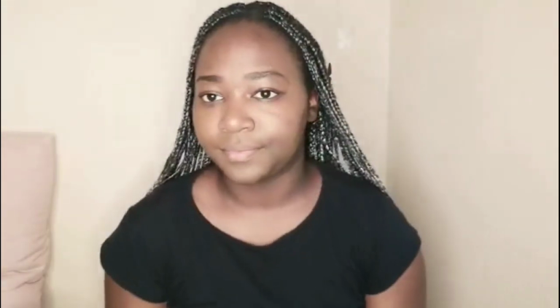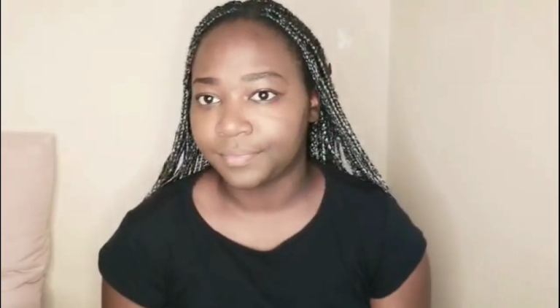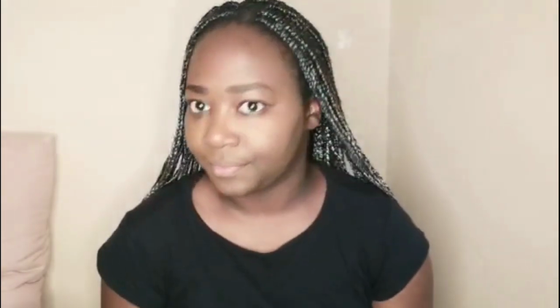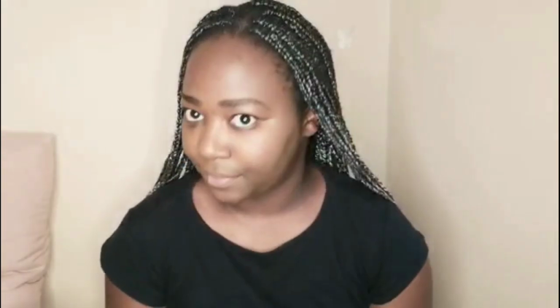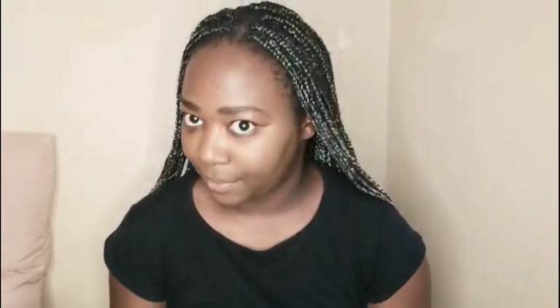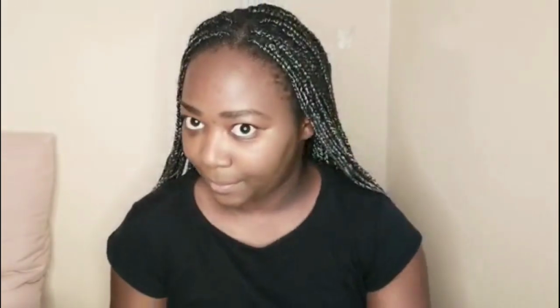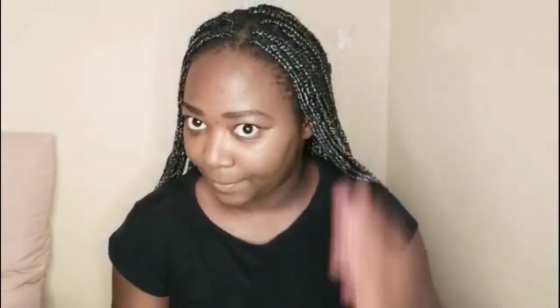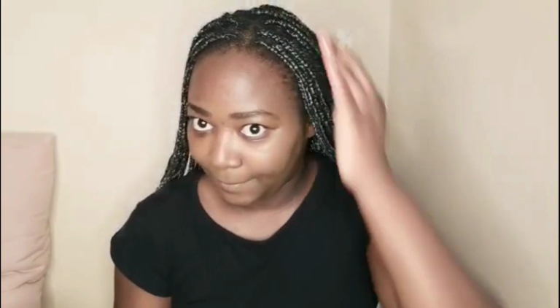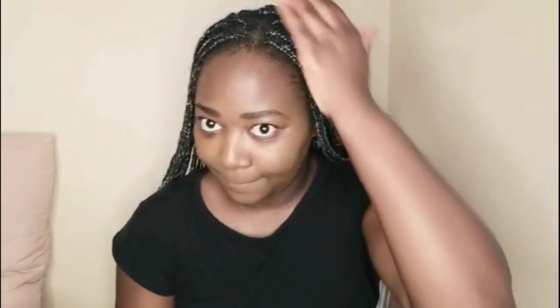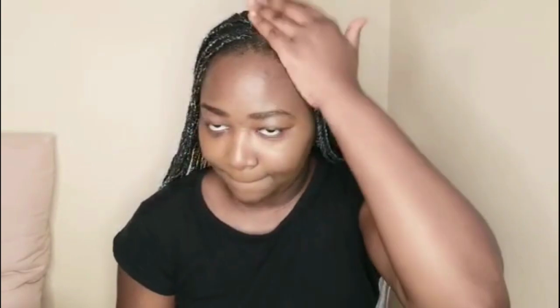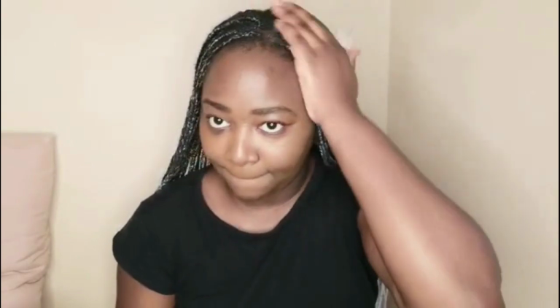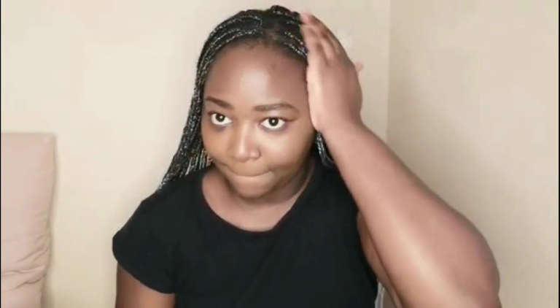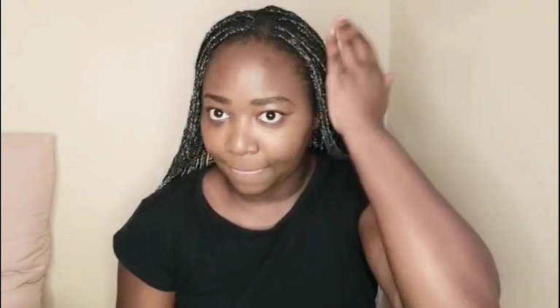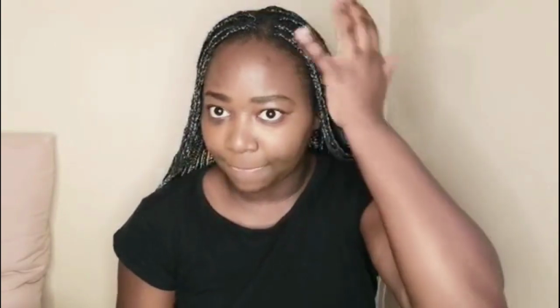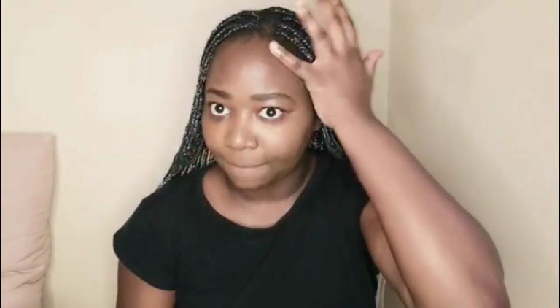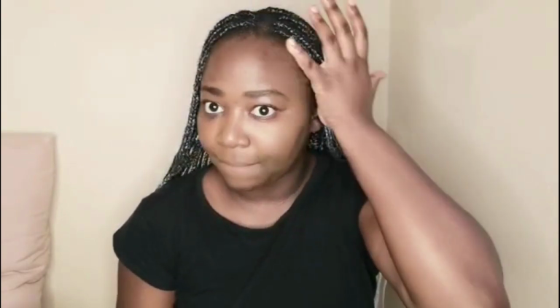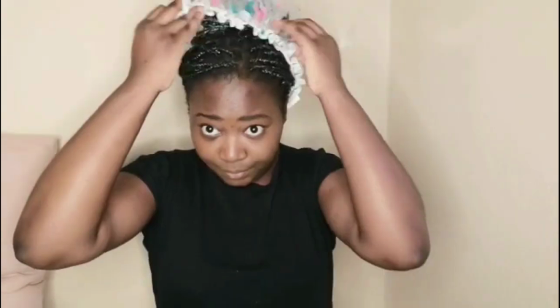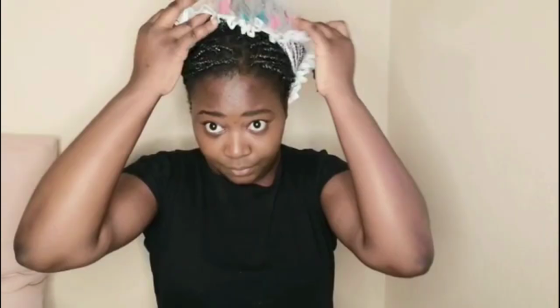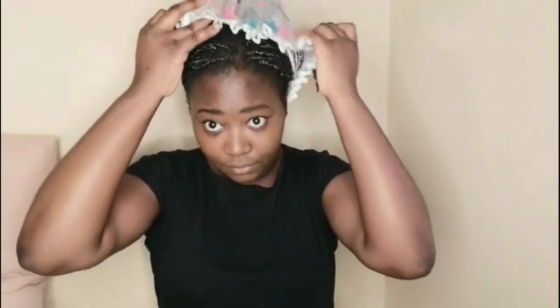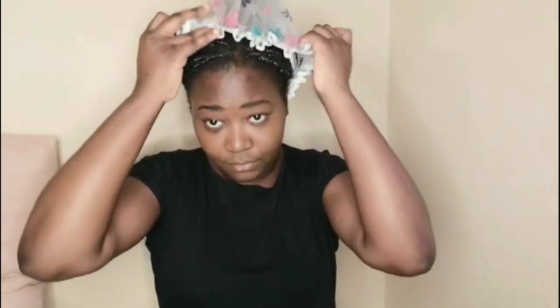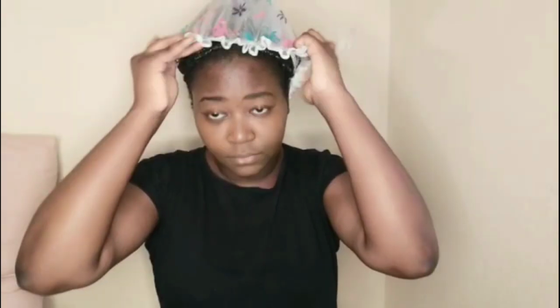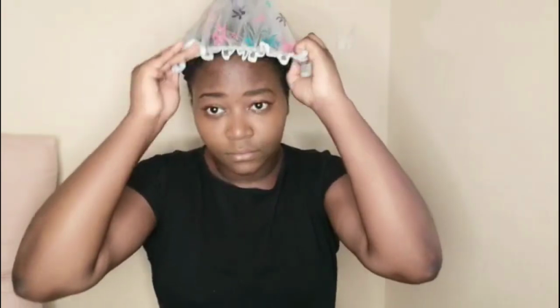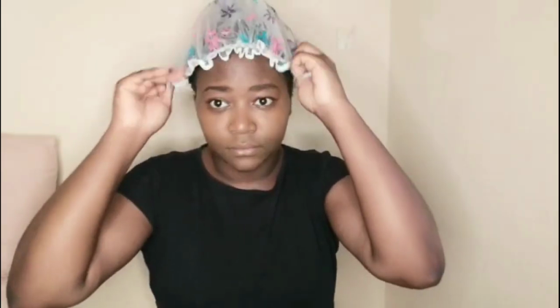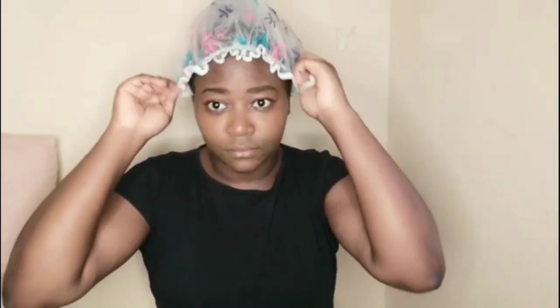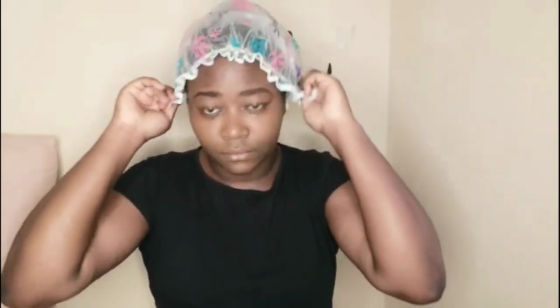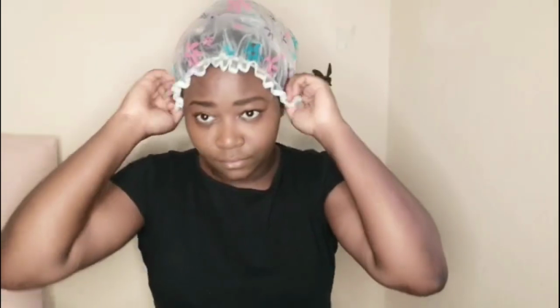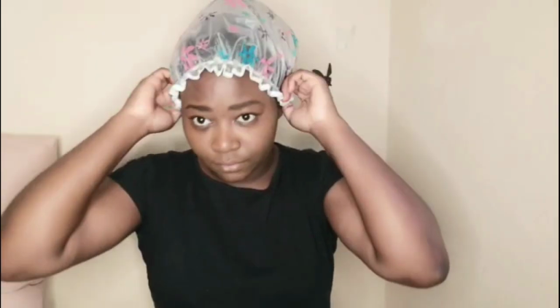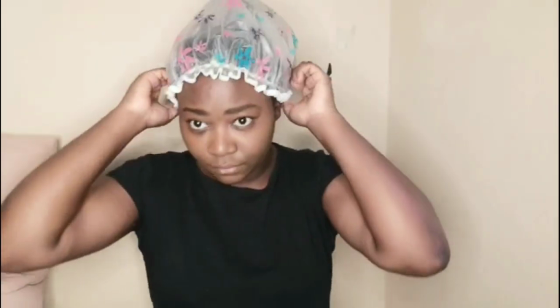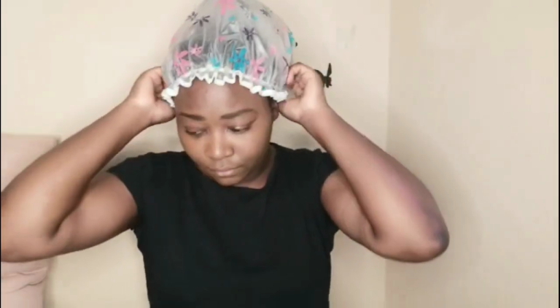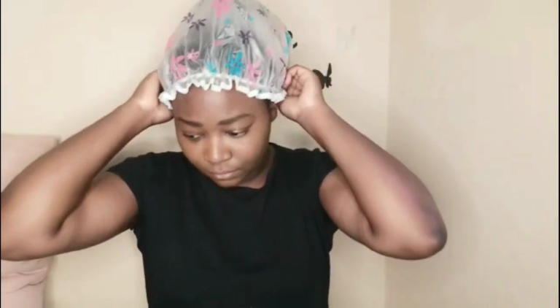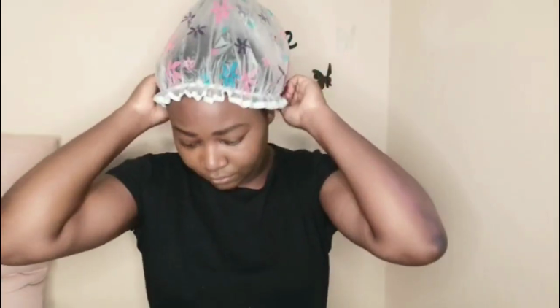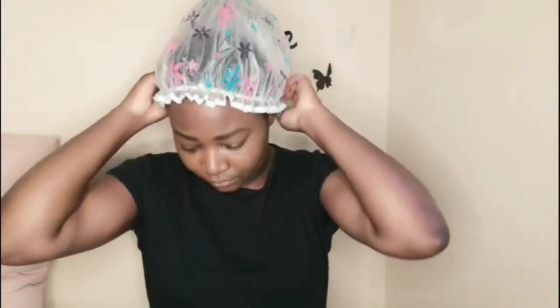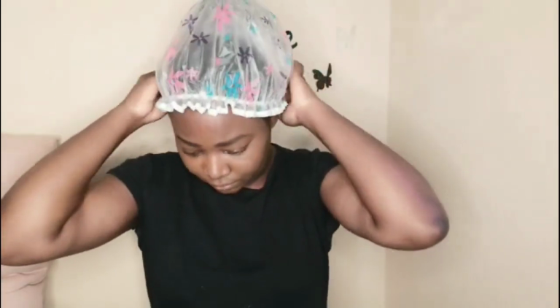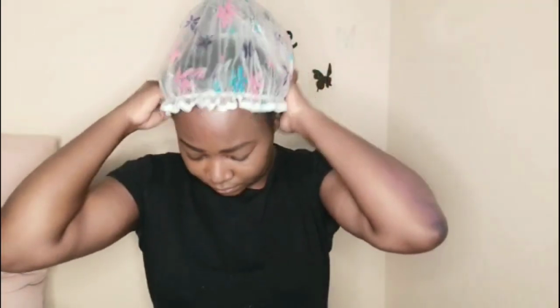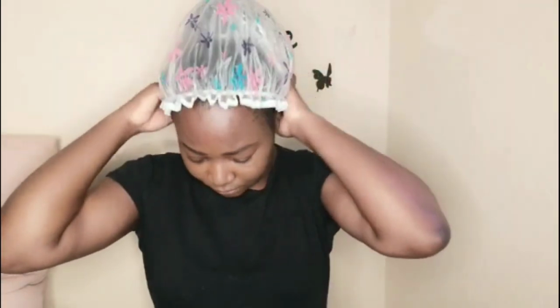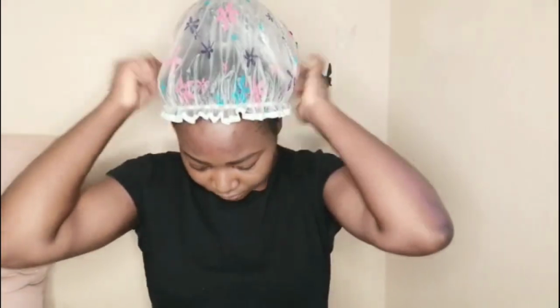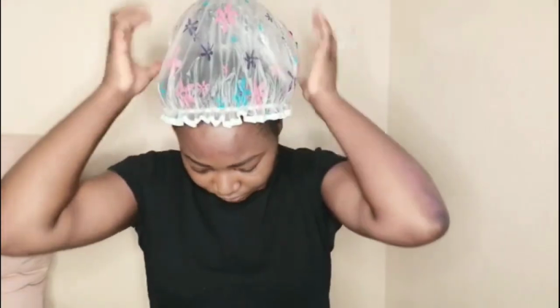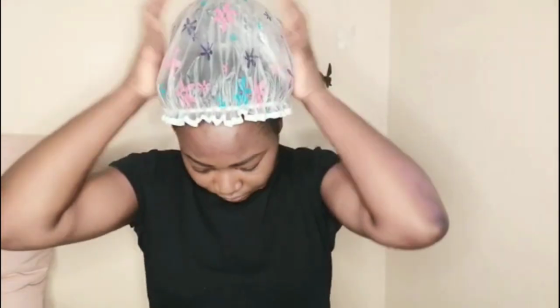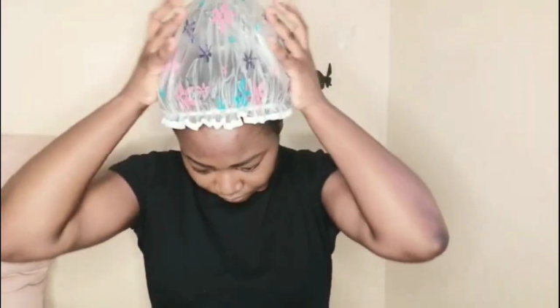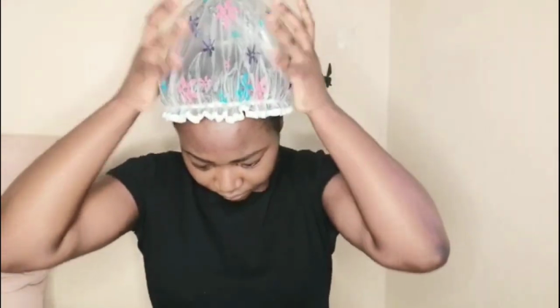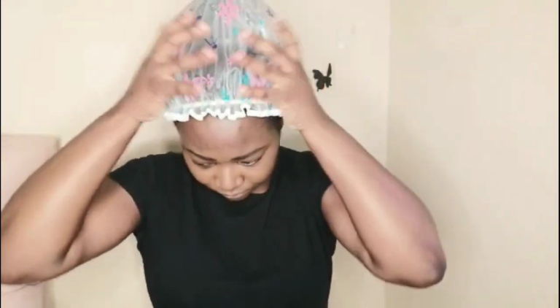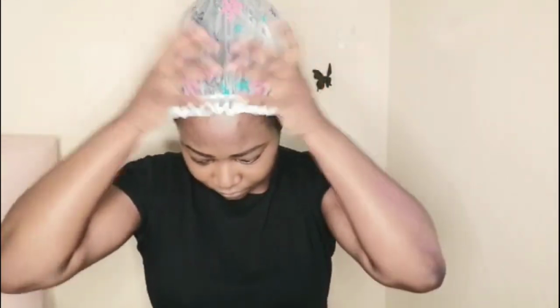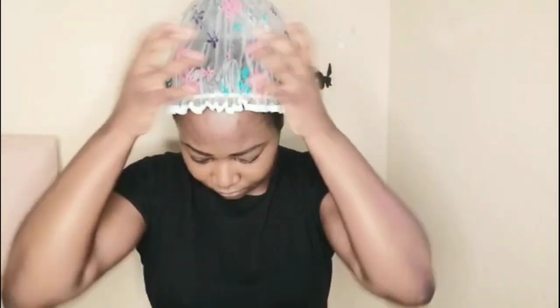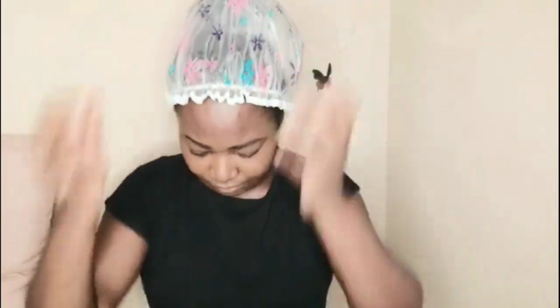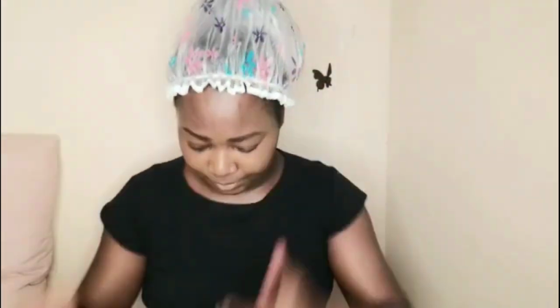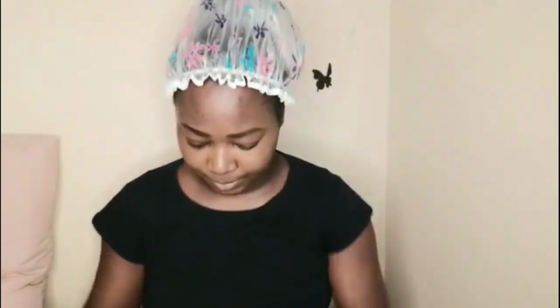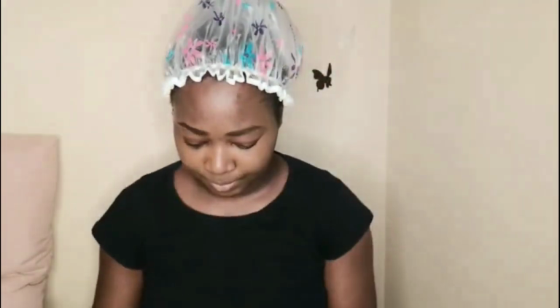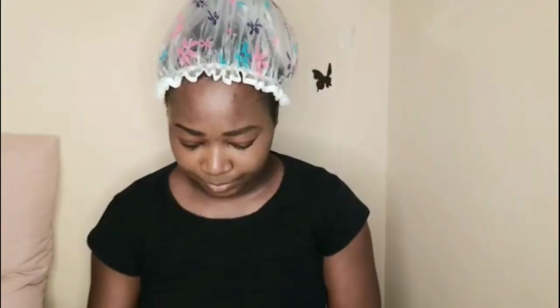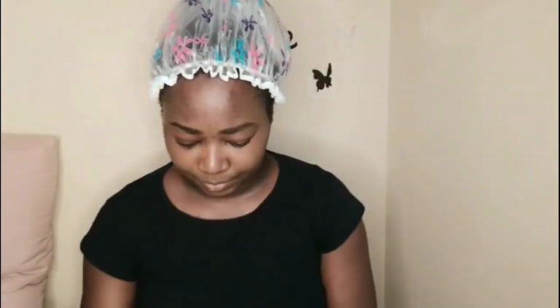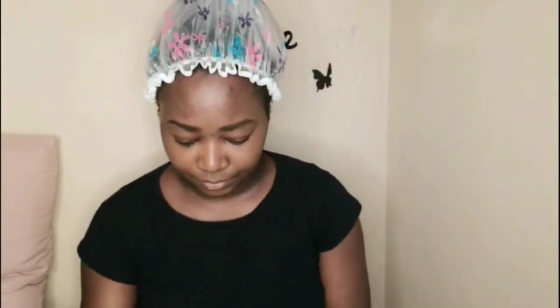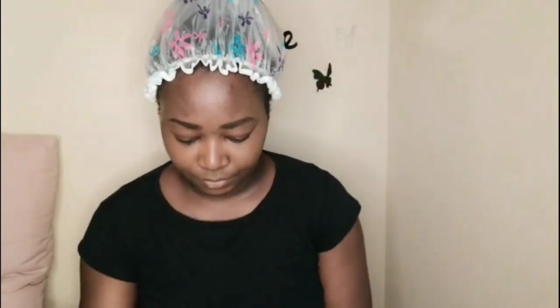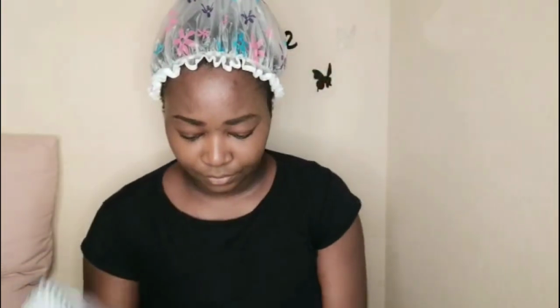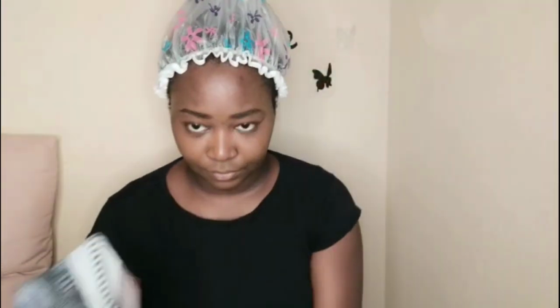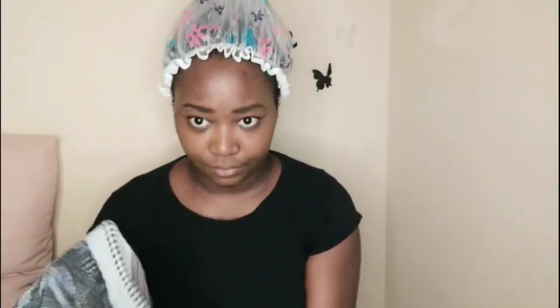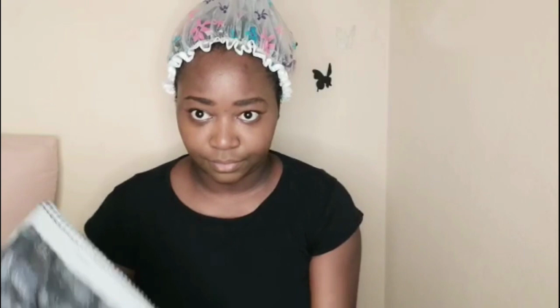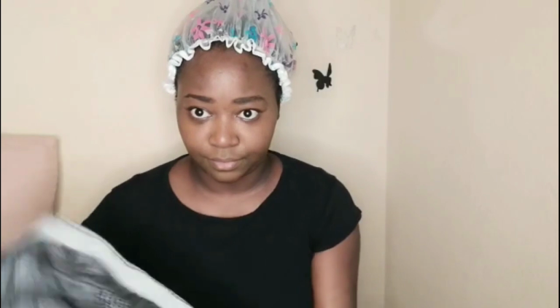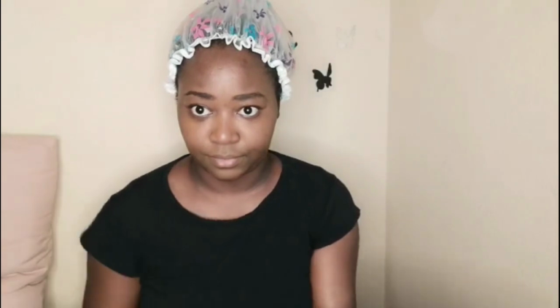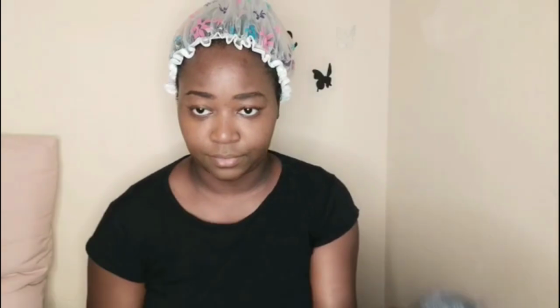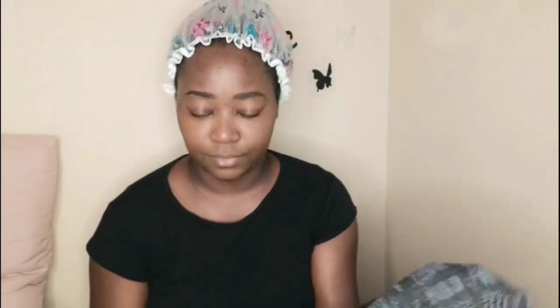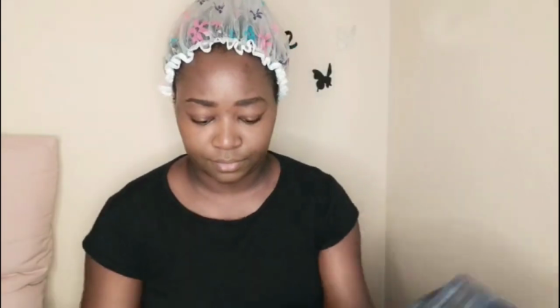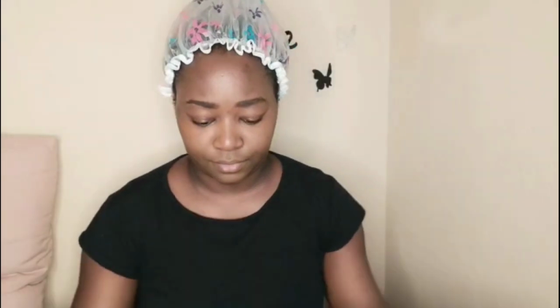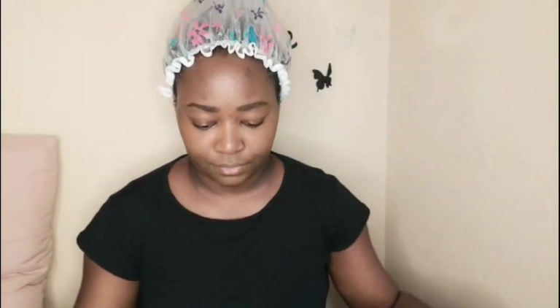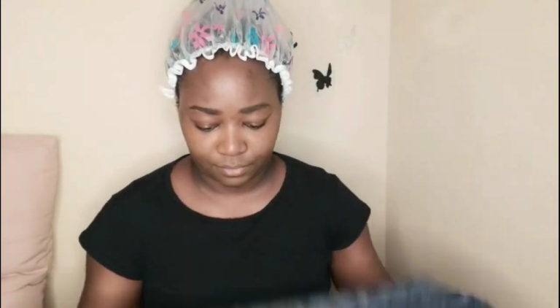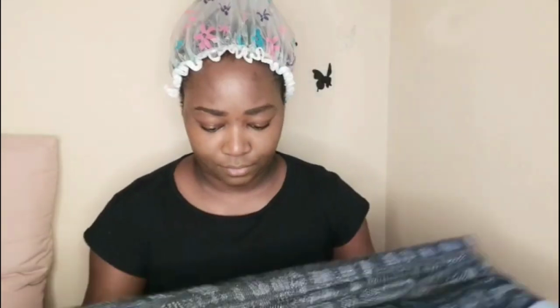I'm going to grab my shower cap since I'm done, and I'm going to put it on and also tie it down with a head scarf.